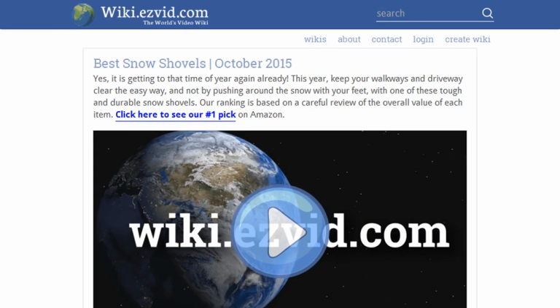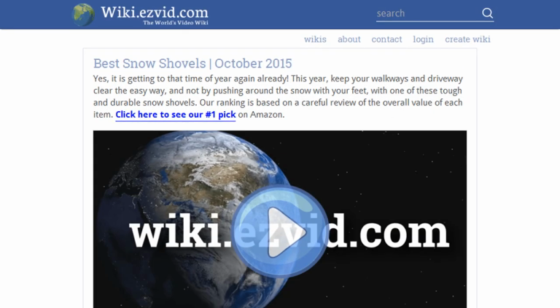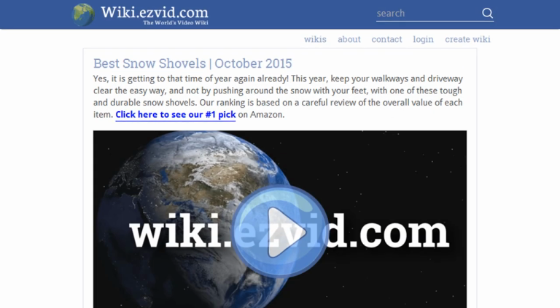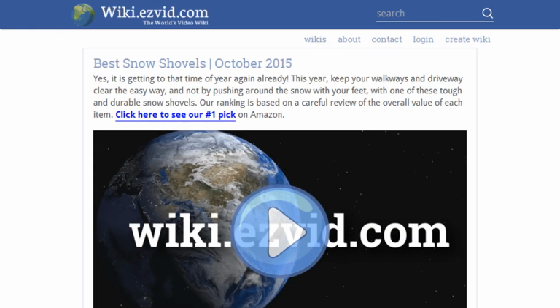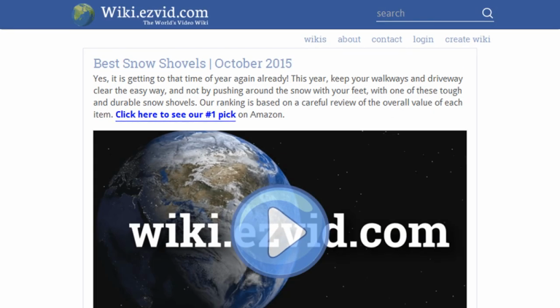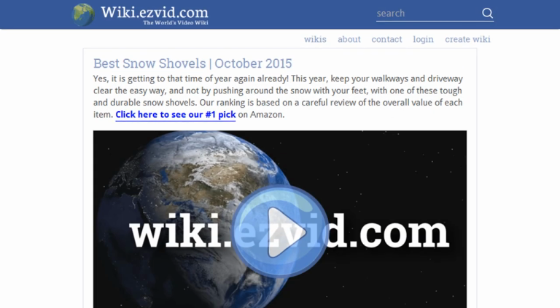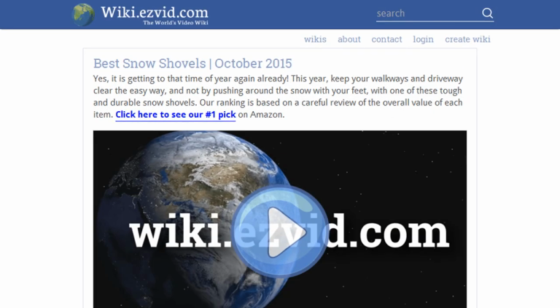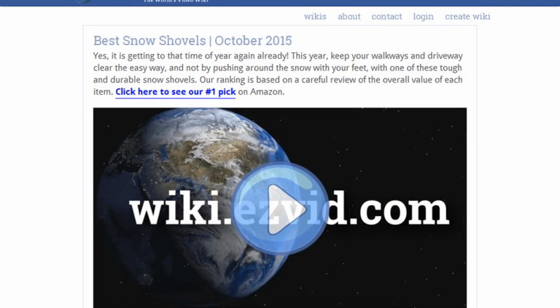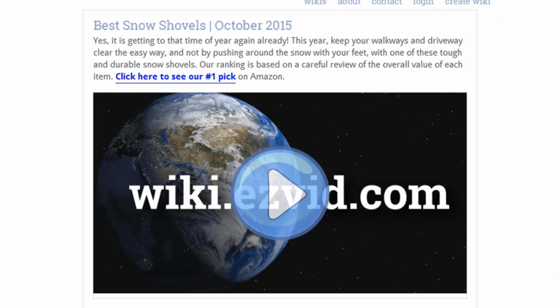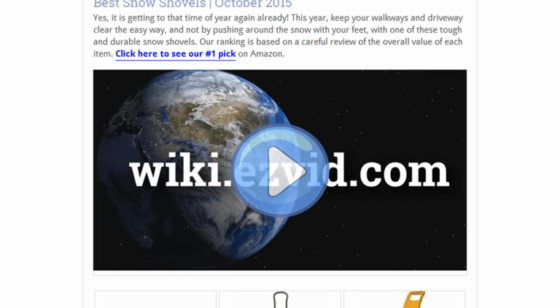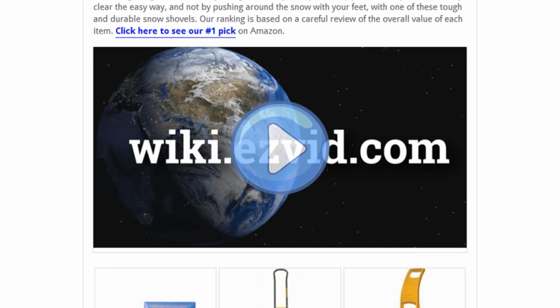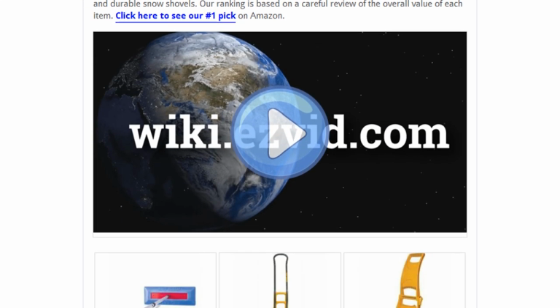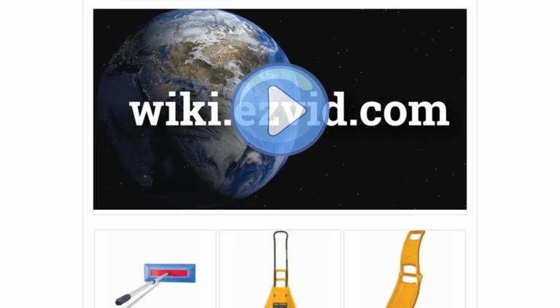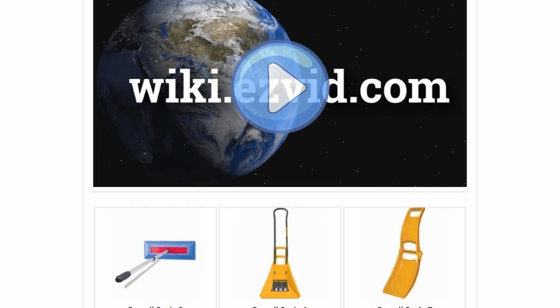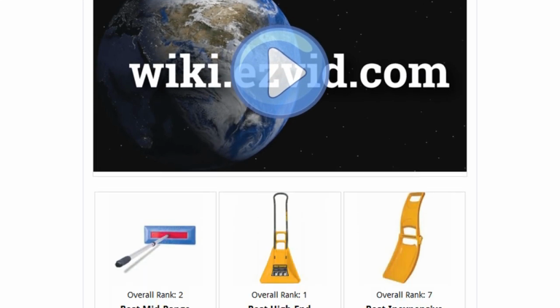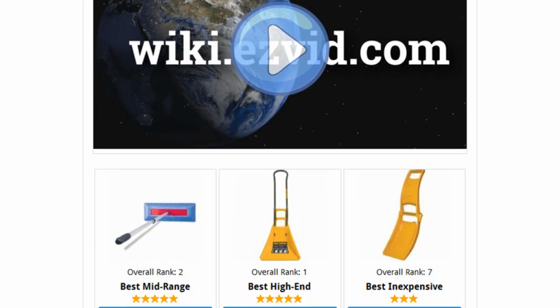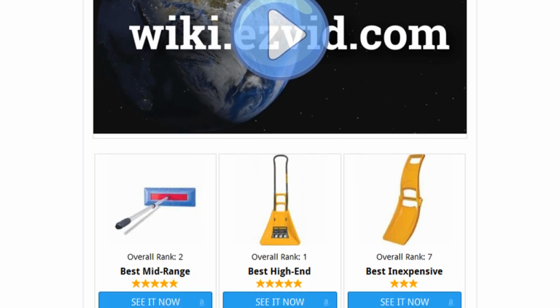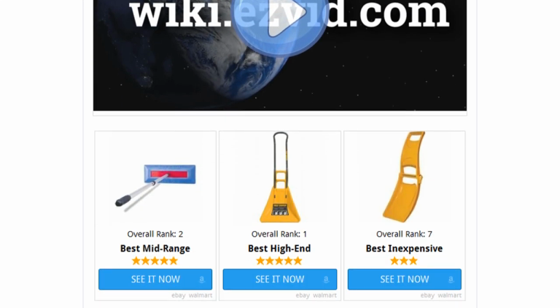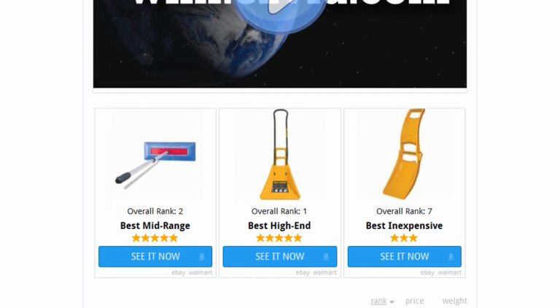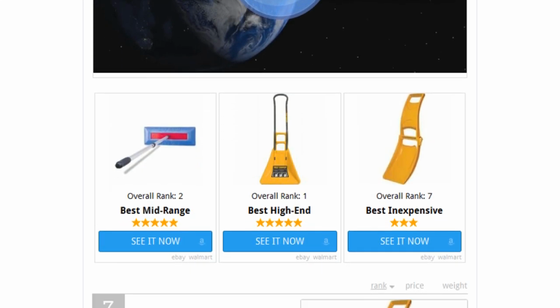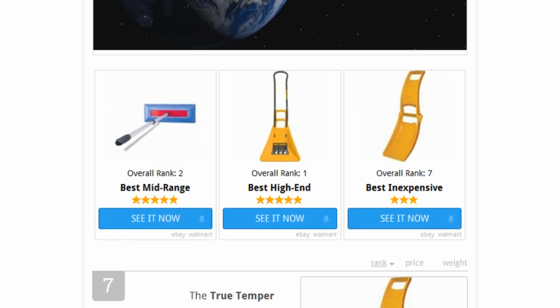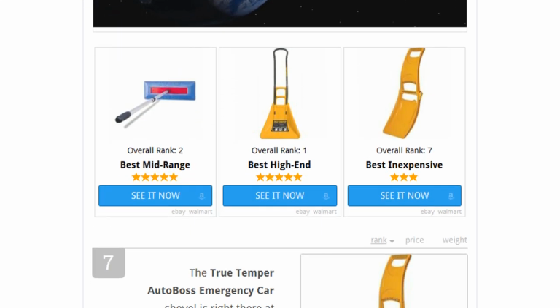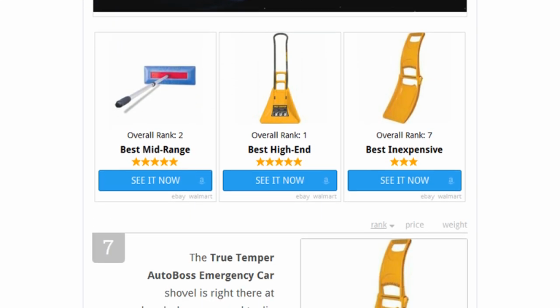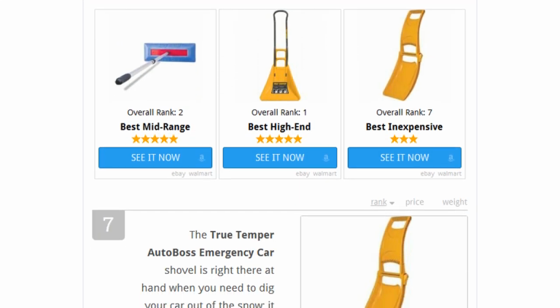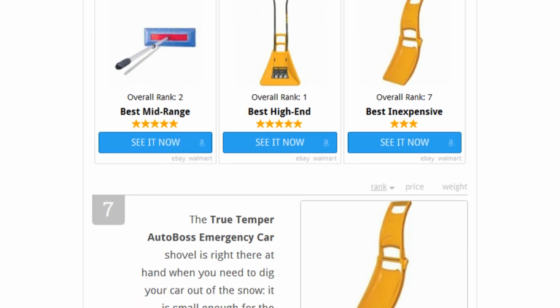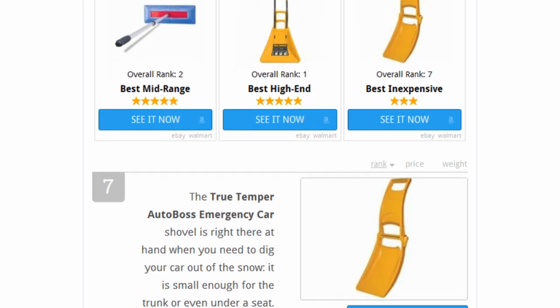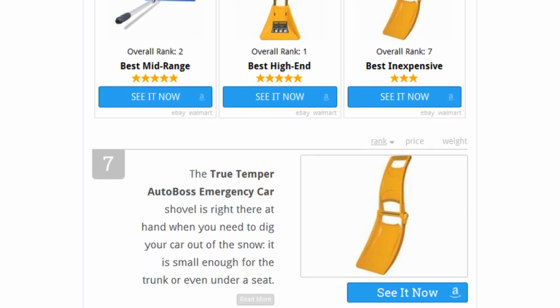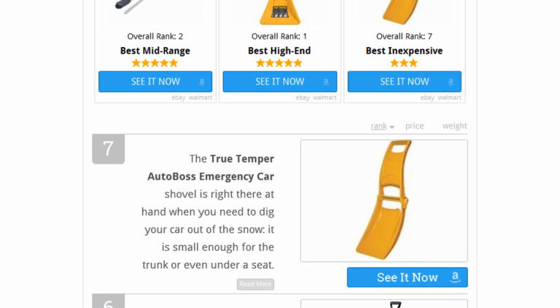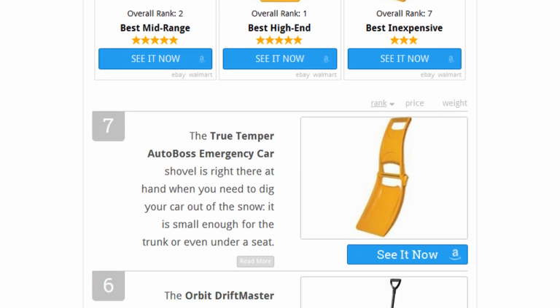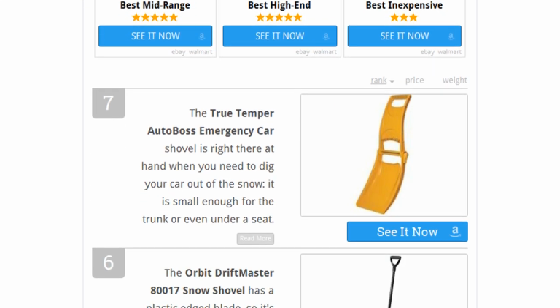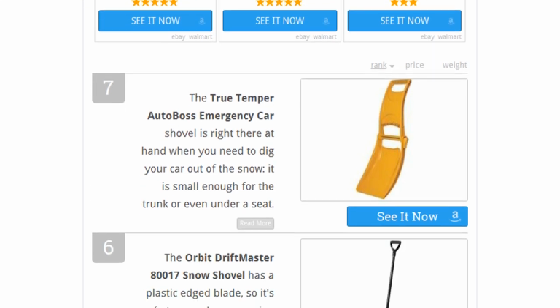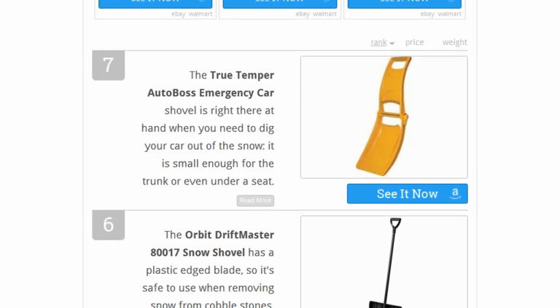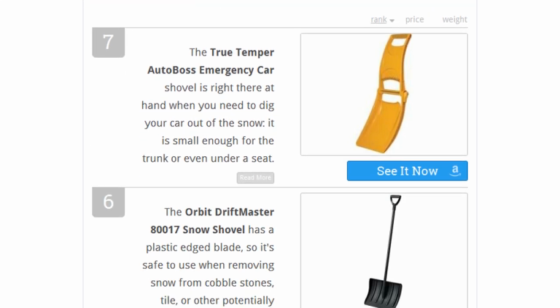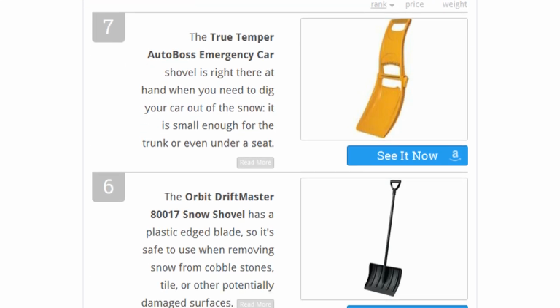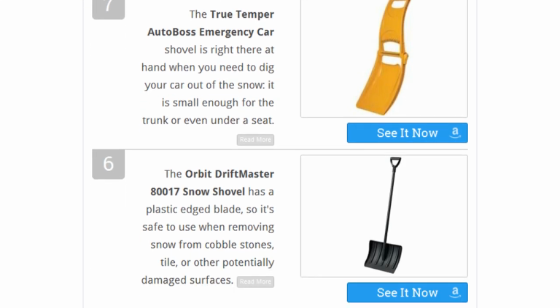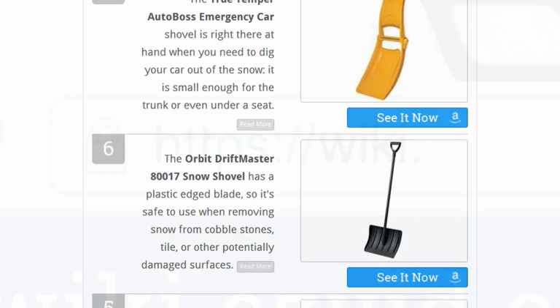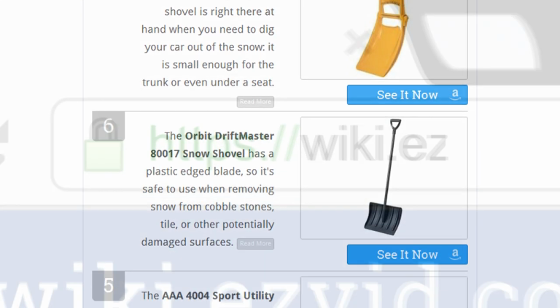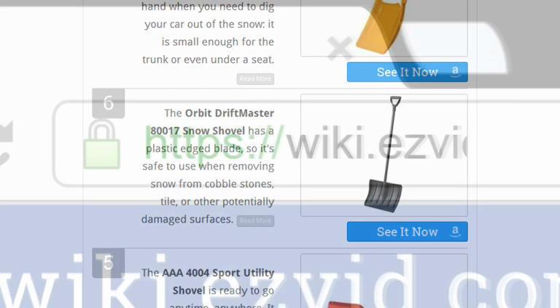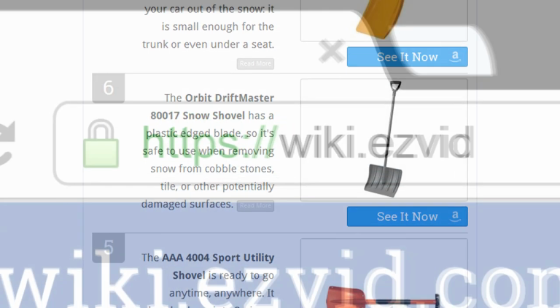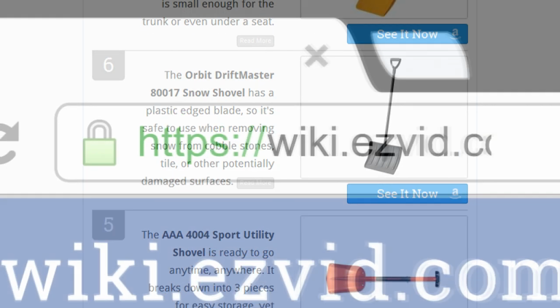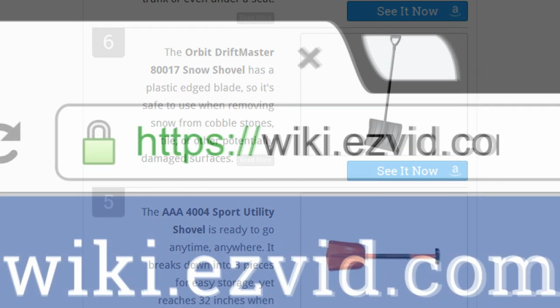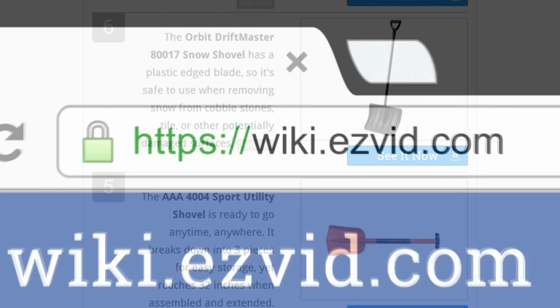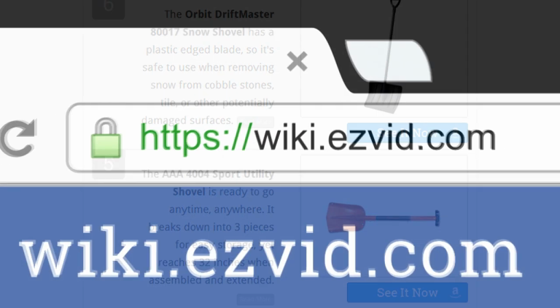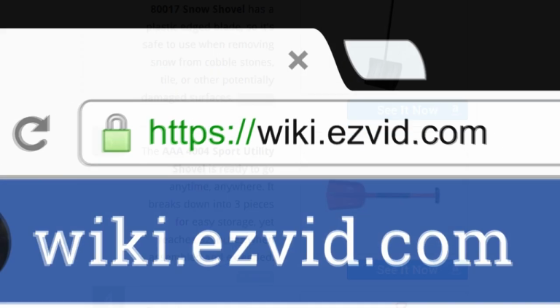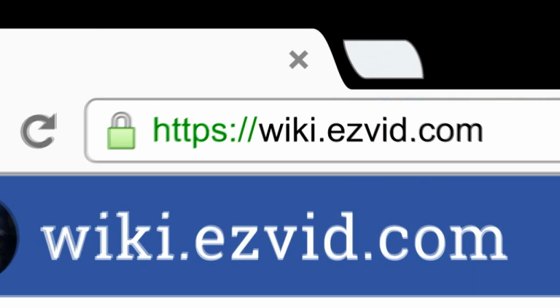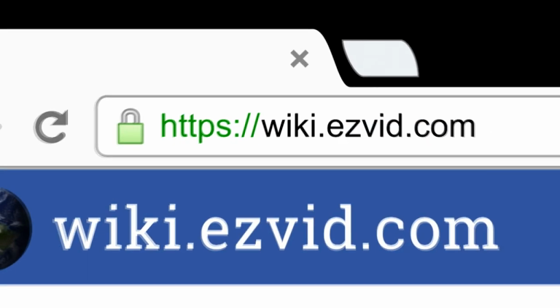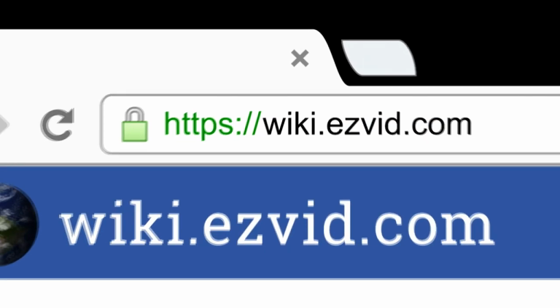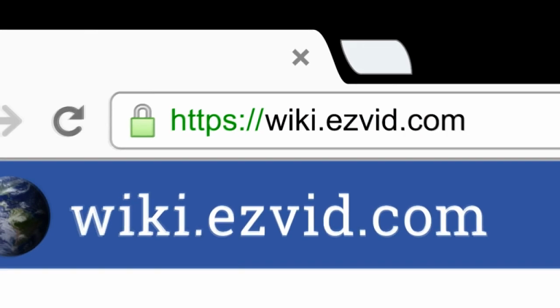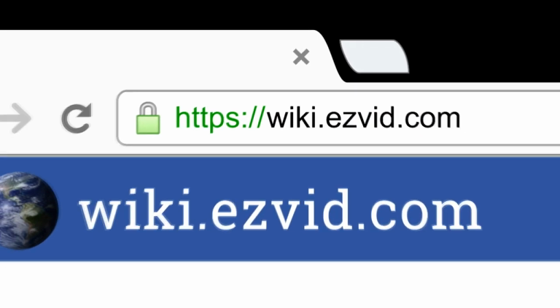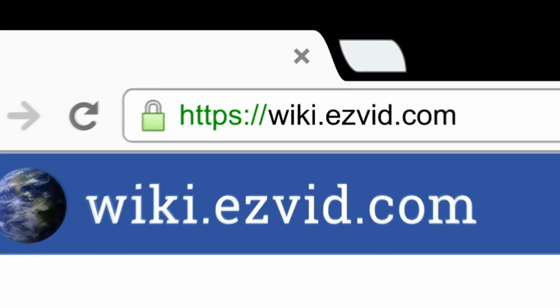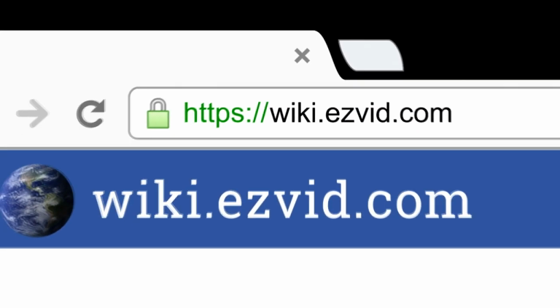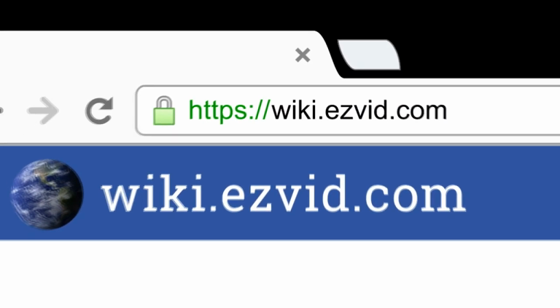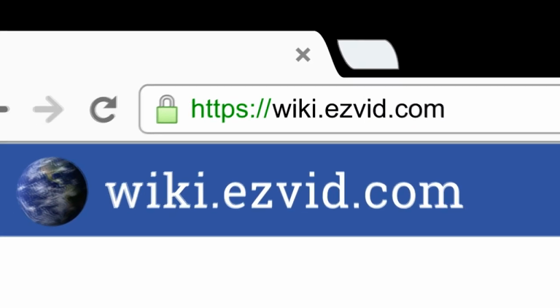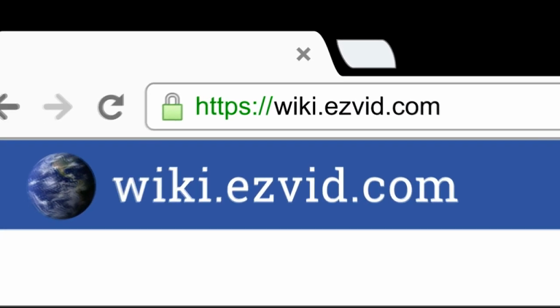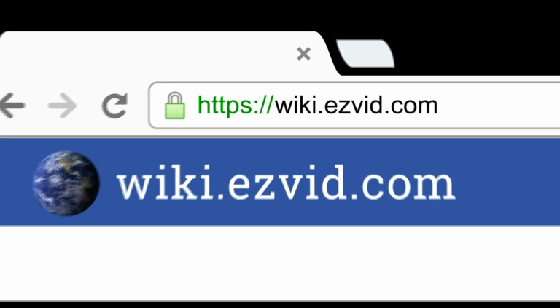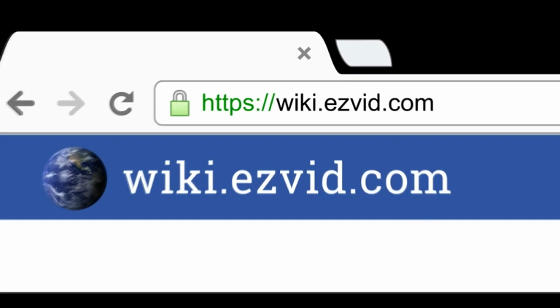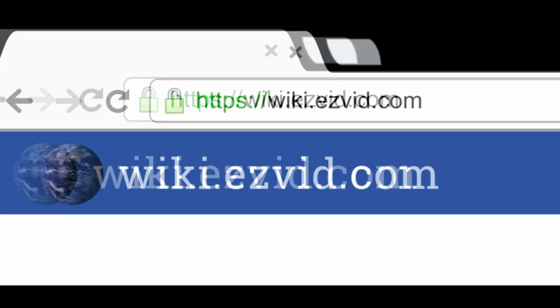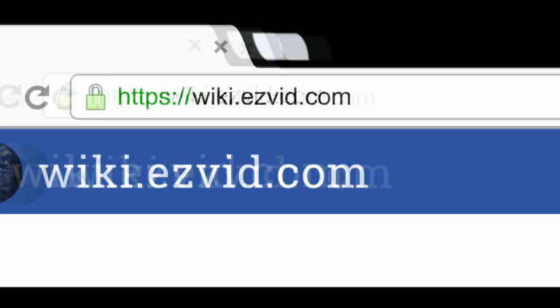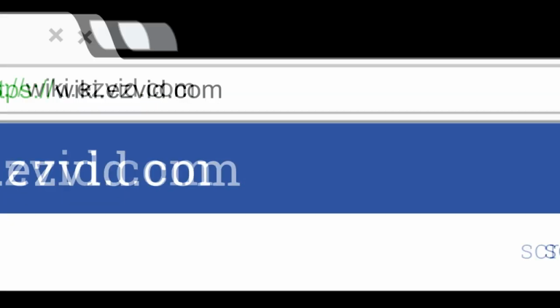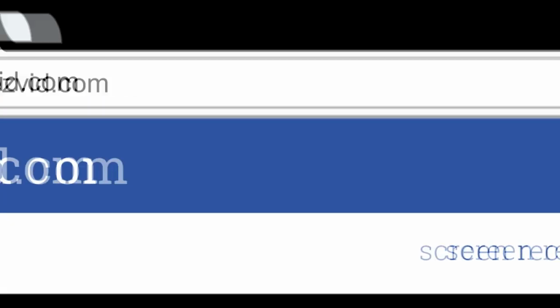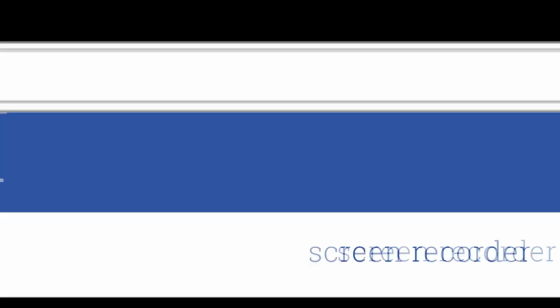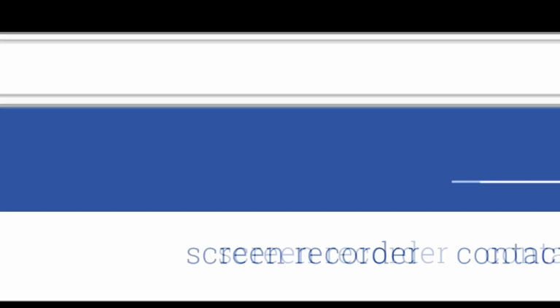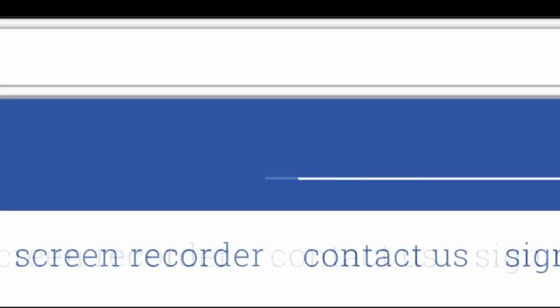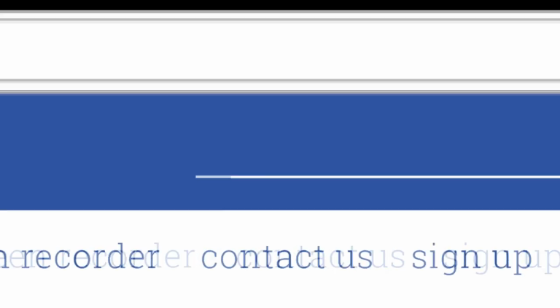To see all this stuff, go to wiki.easyvid.com and search for snow shovels, or click beneath this video.